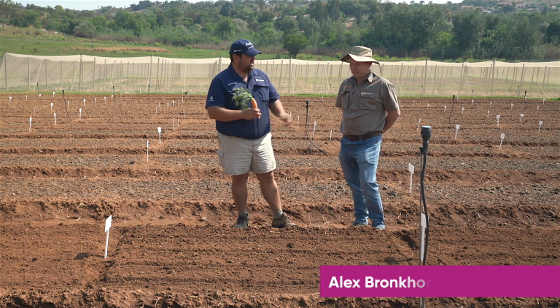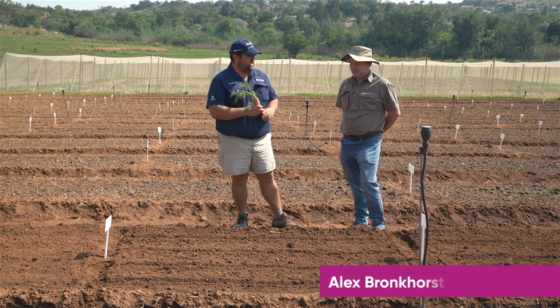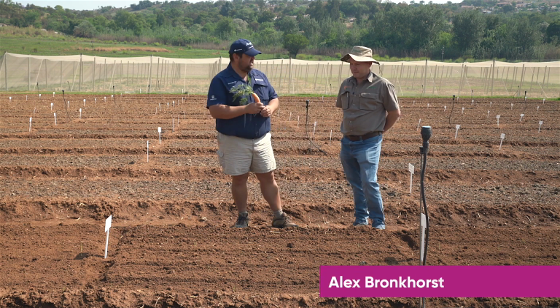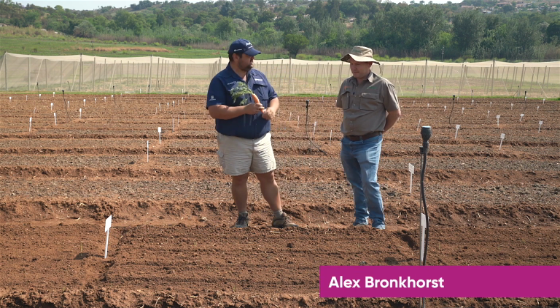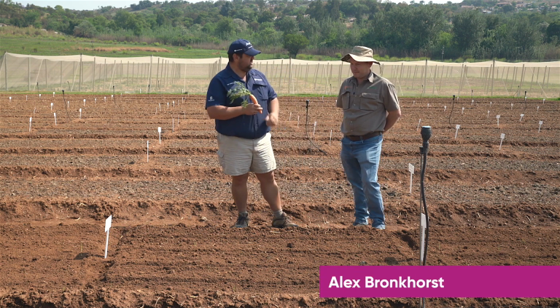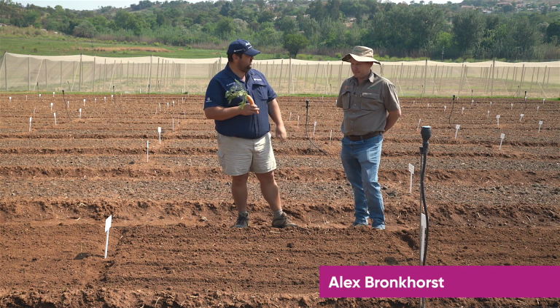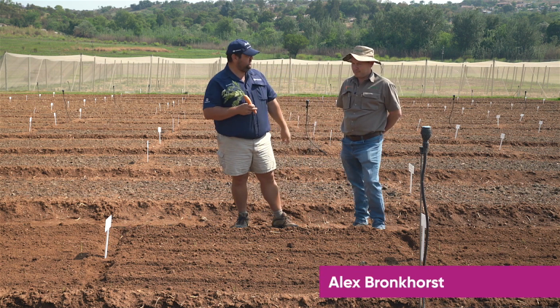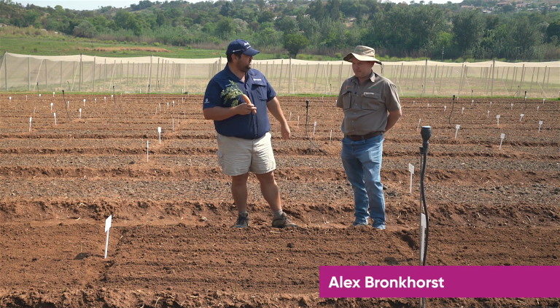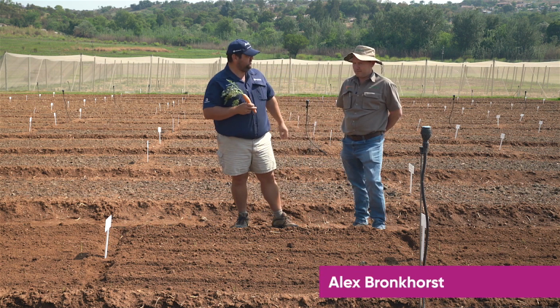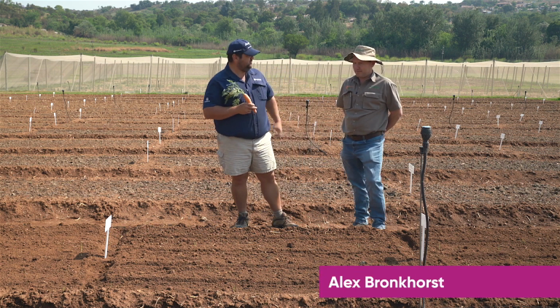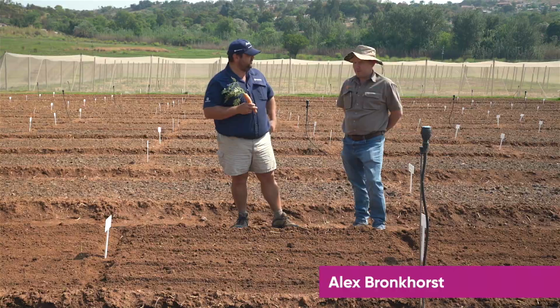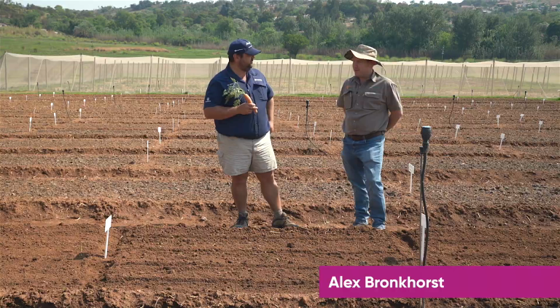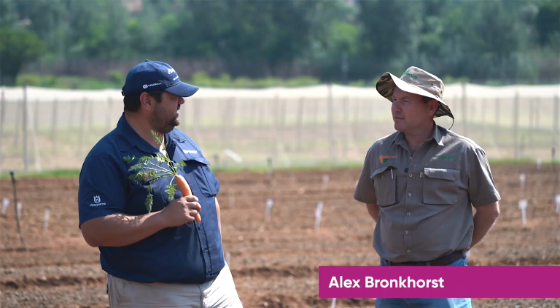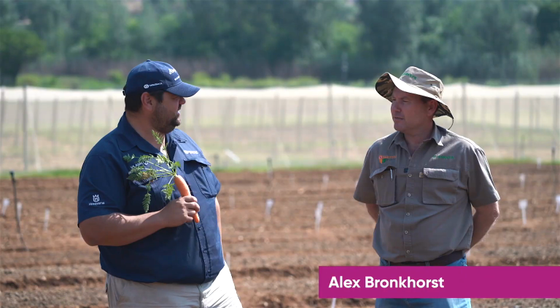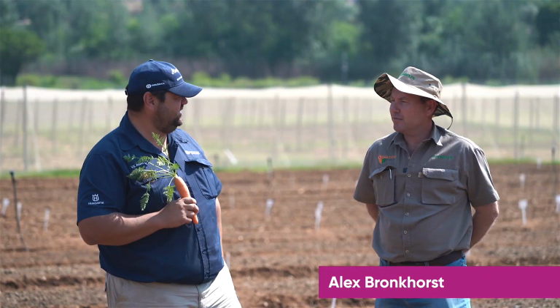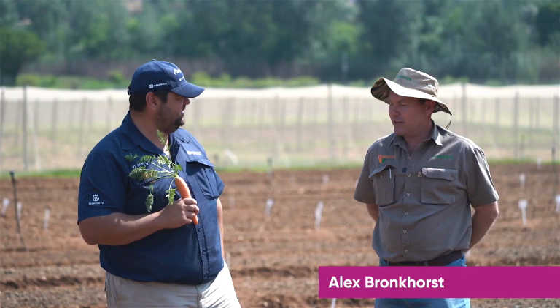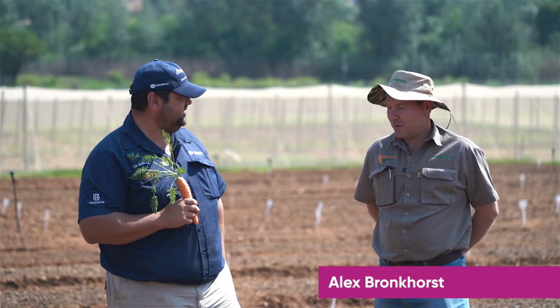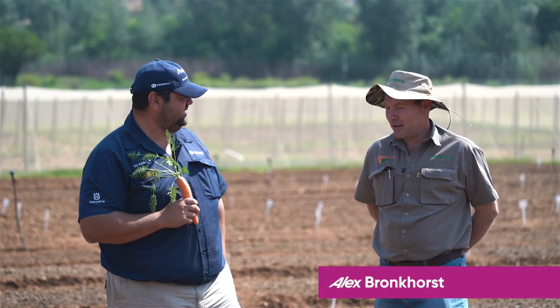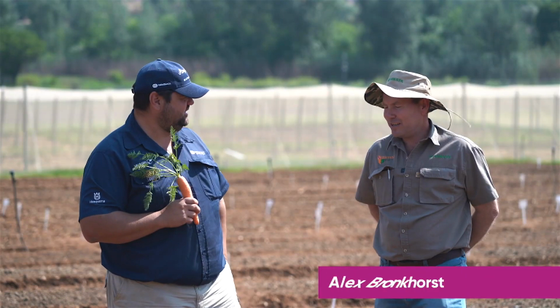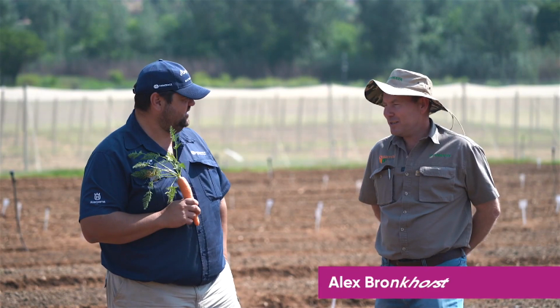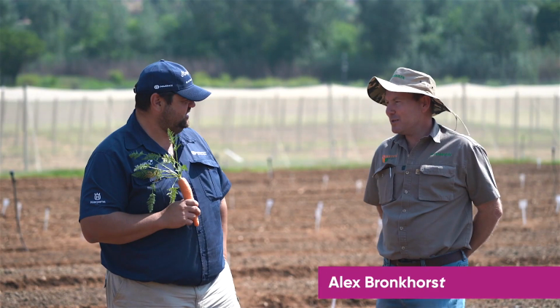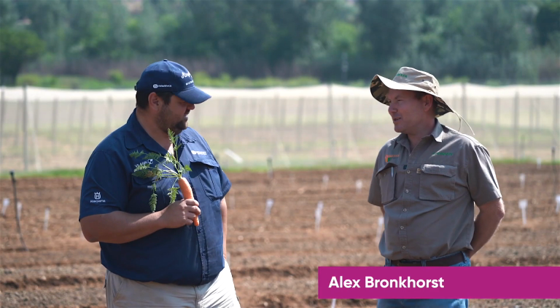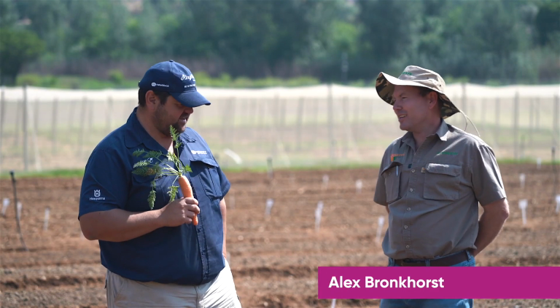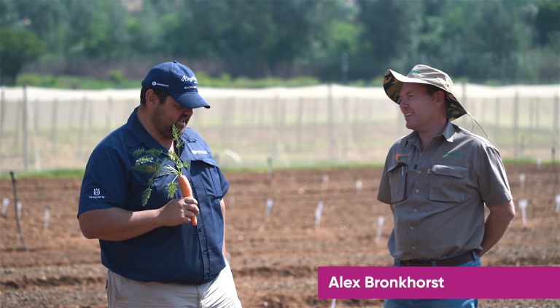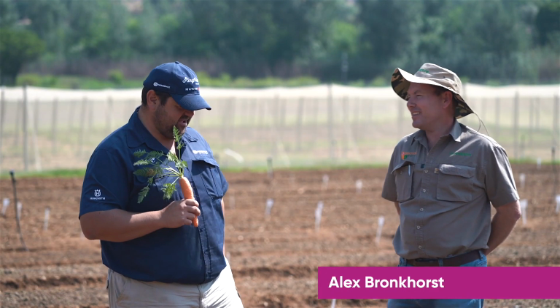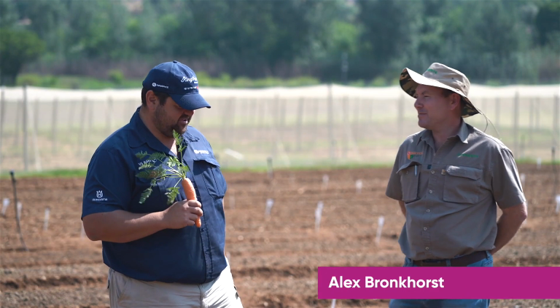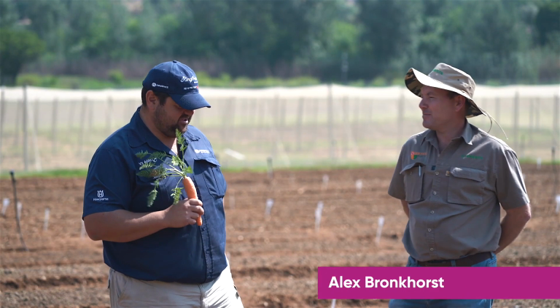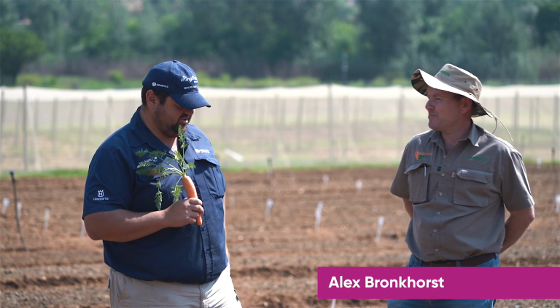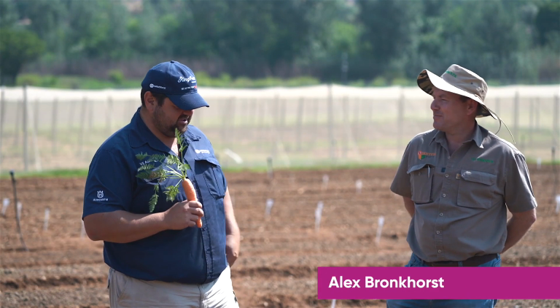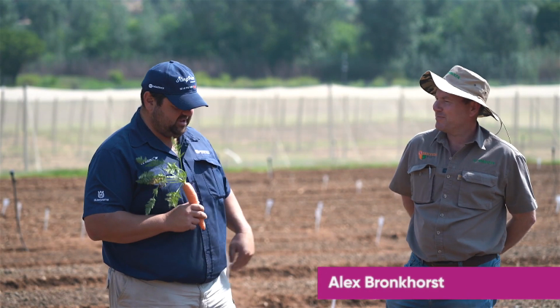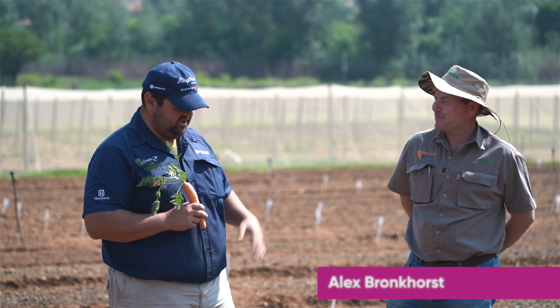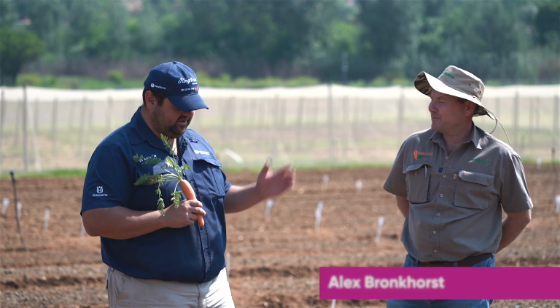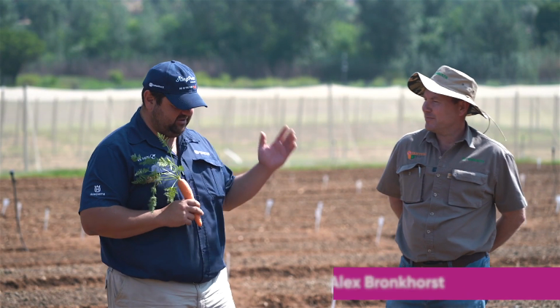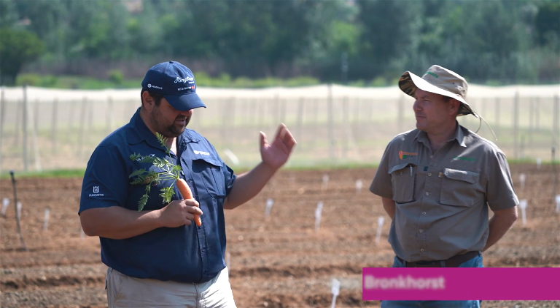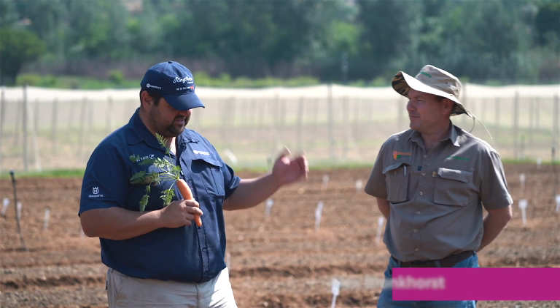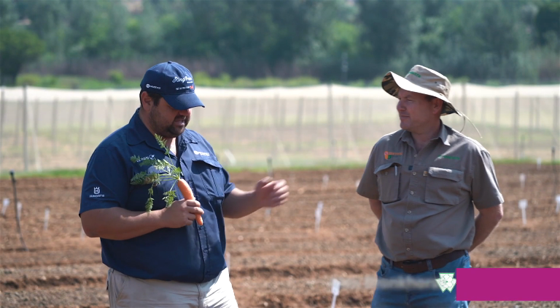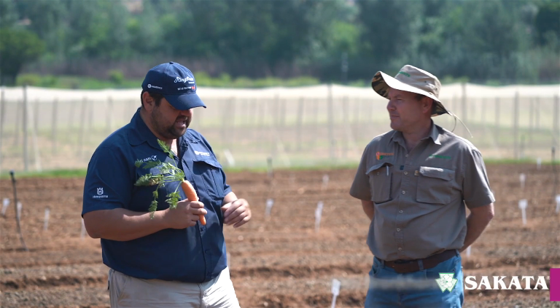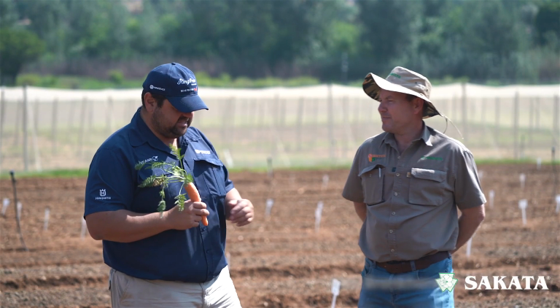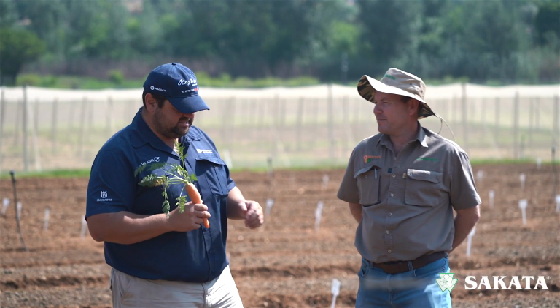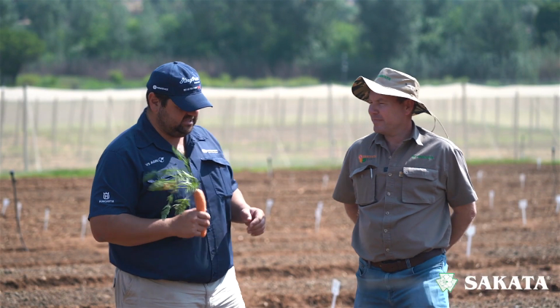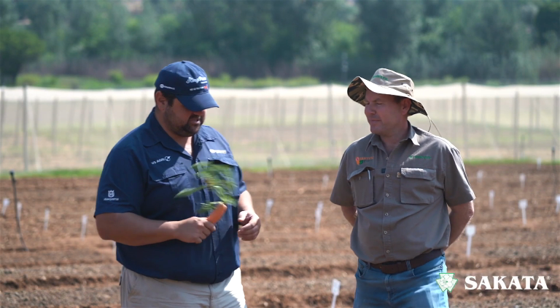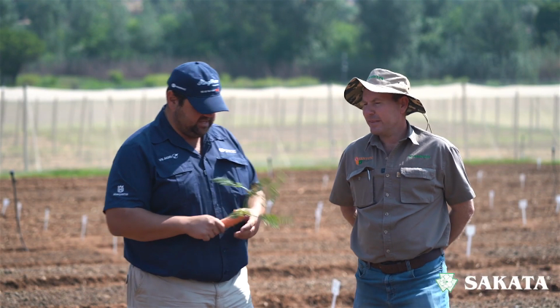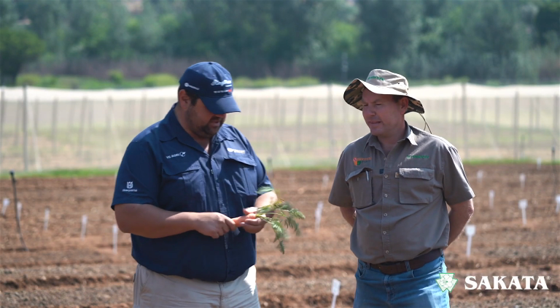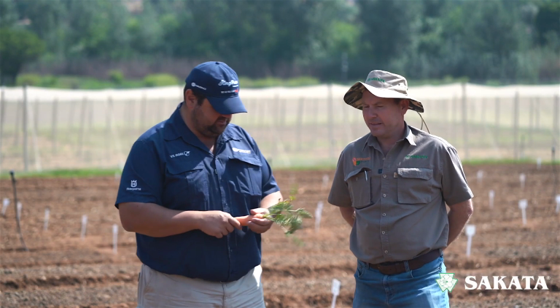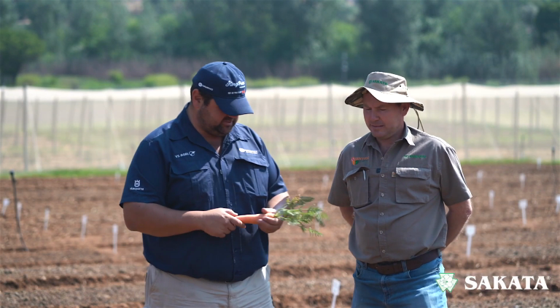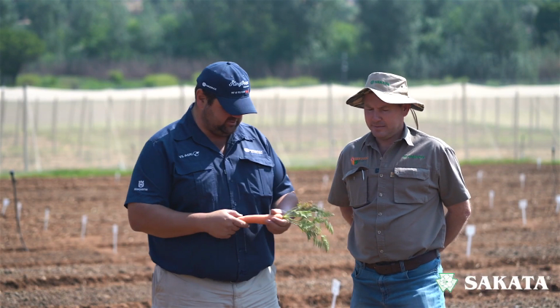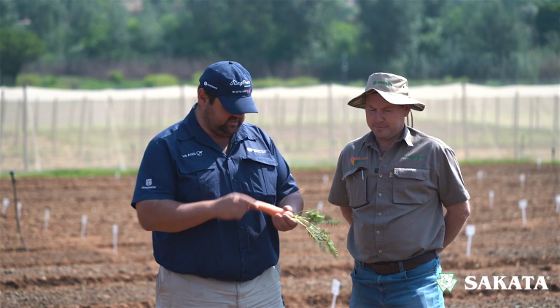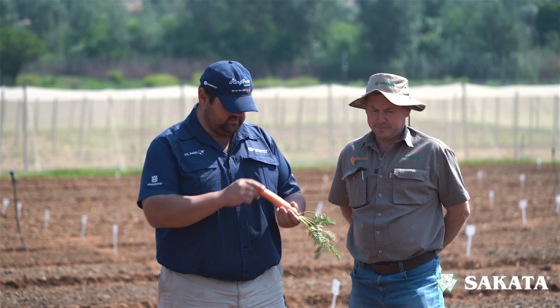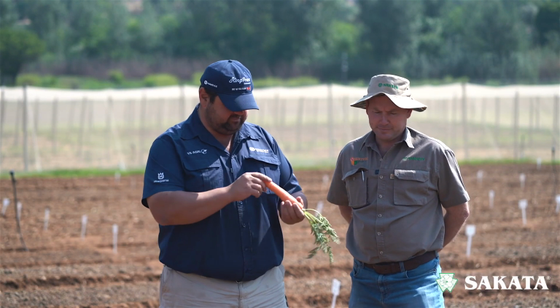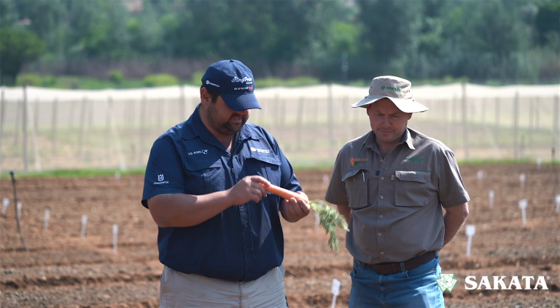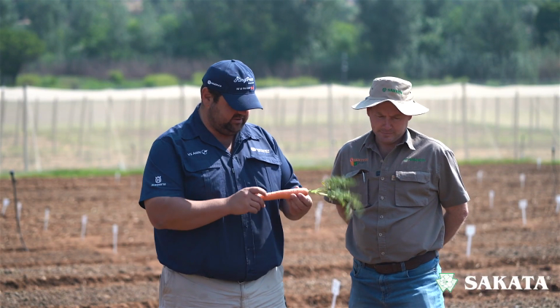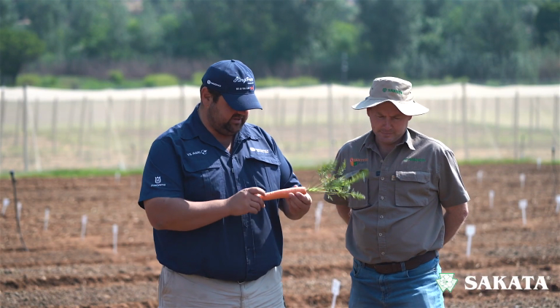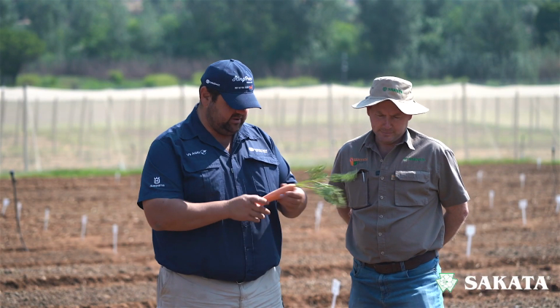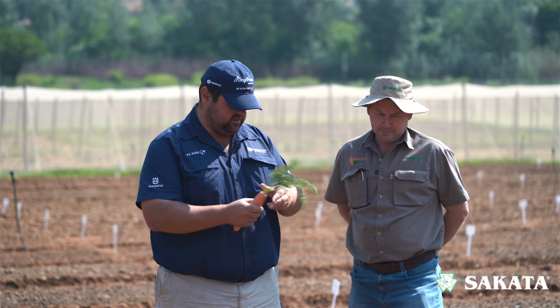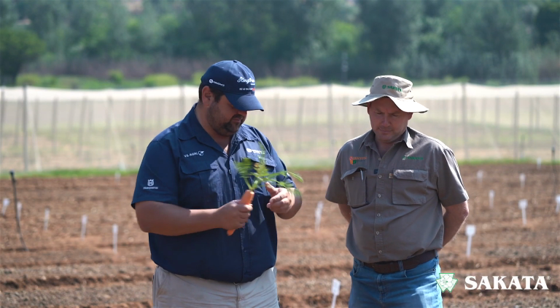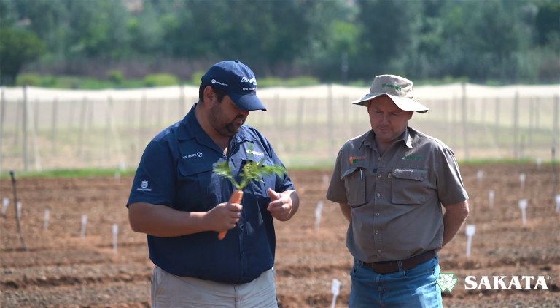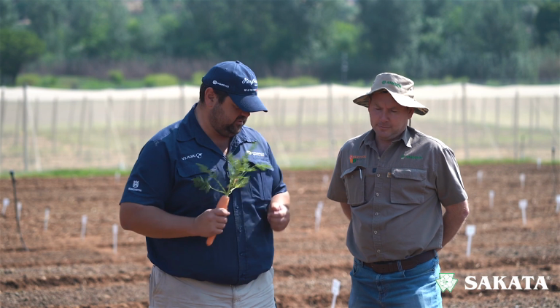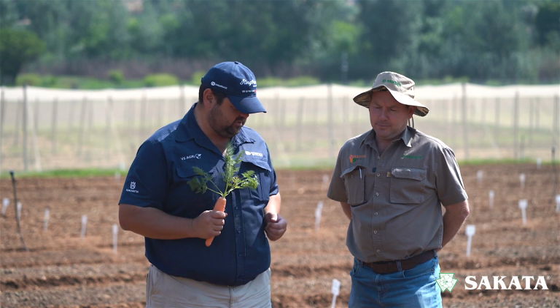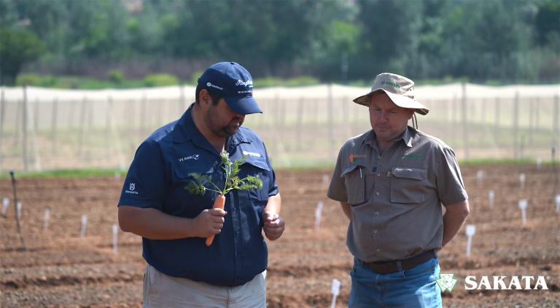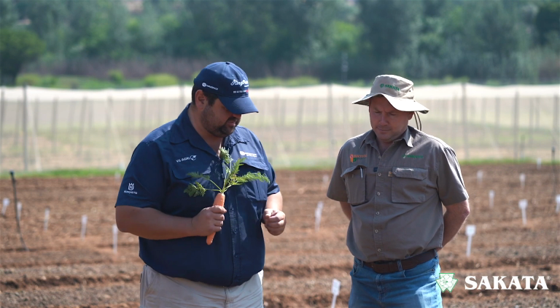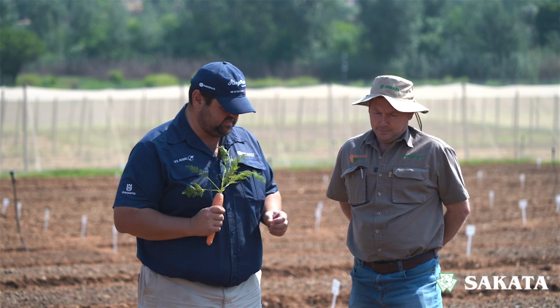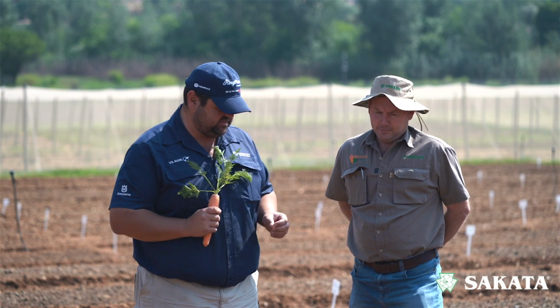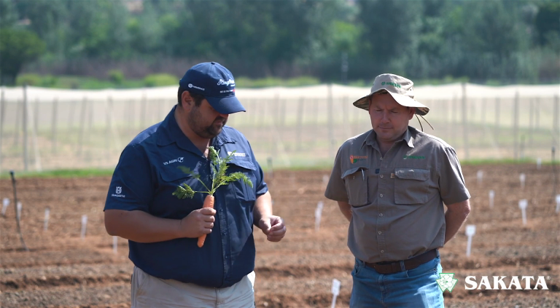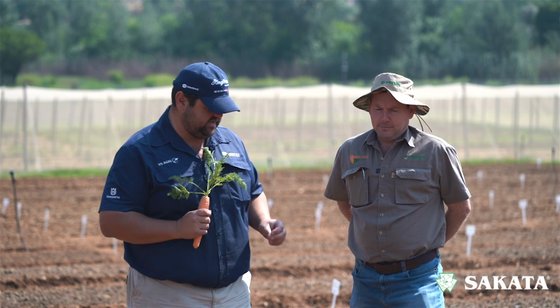Alex, how are you doing? Very well, thank you. So today we're talking sowing of root crops specifically.